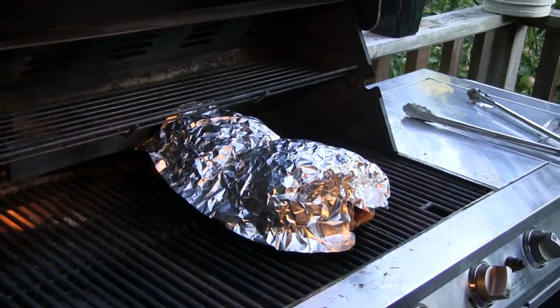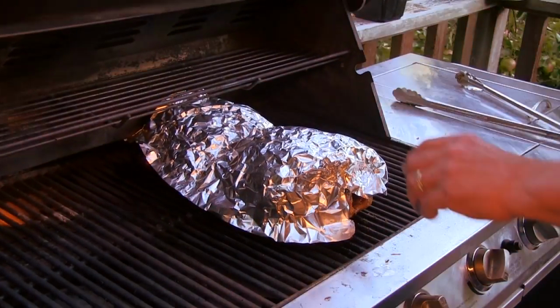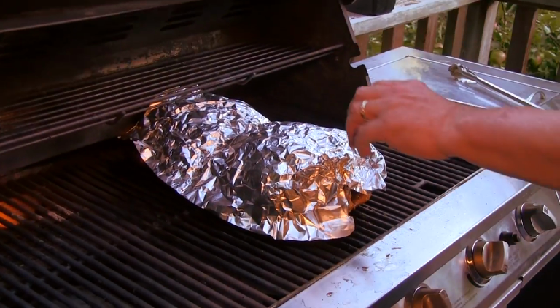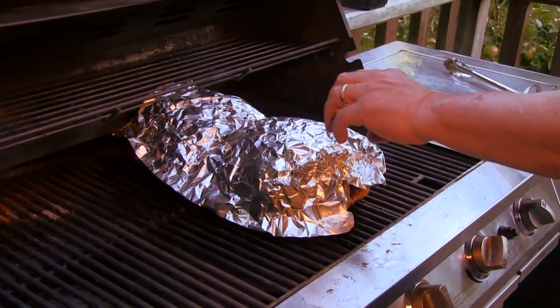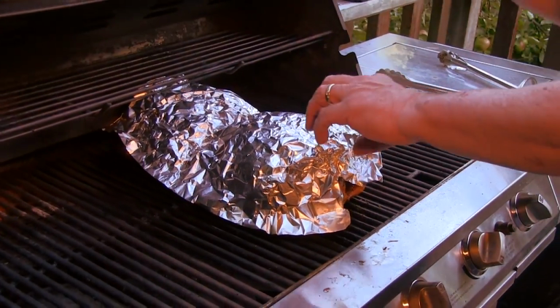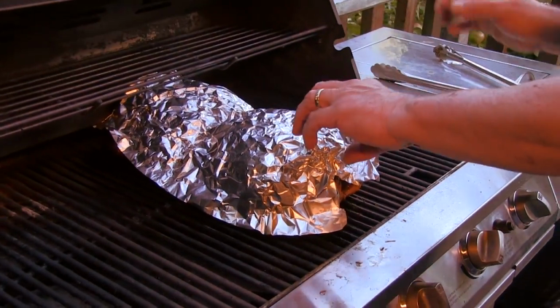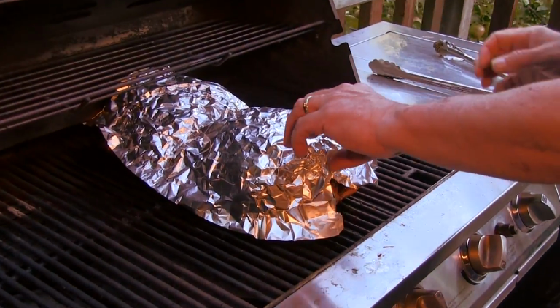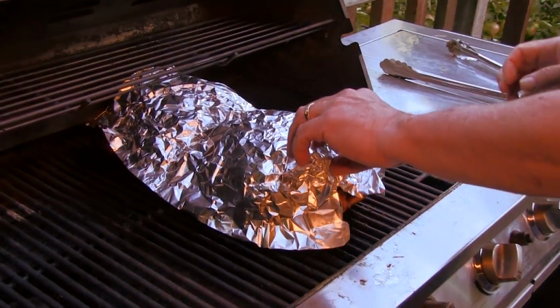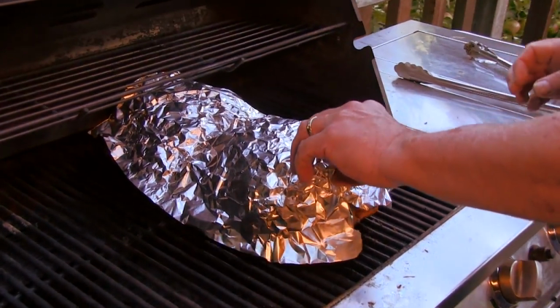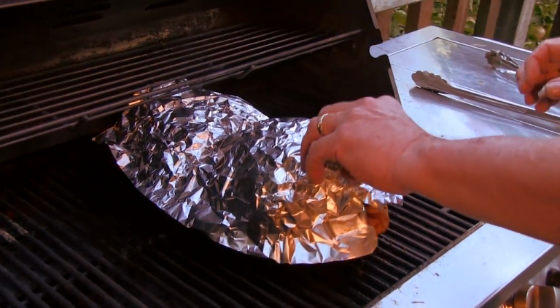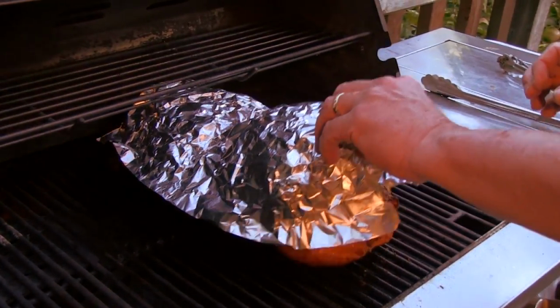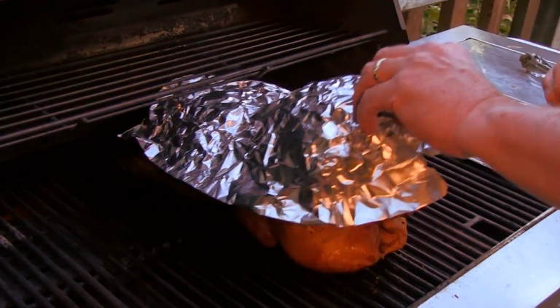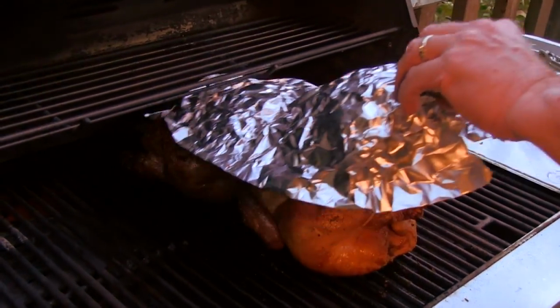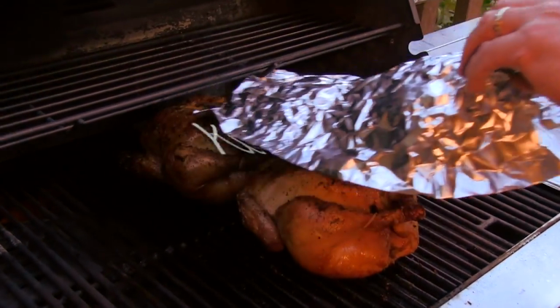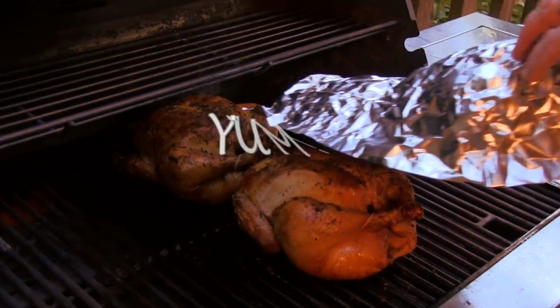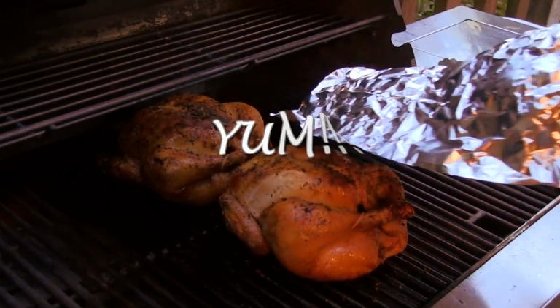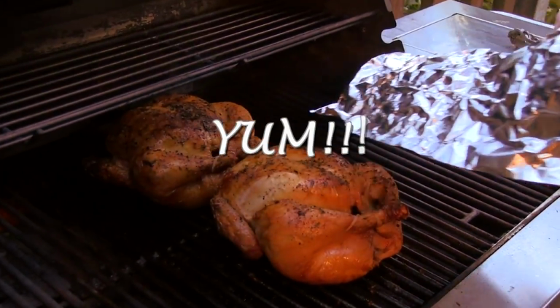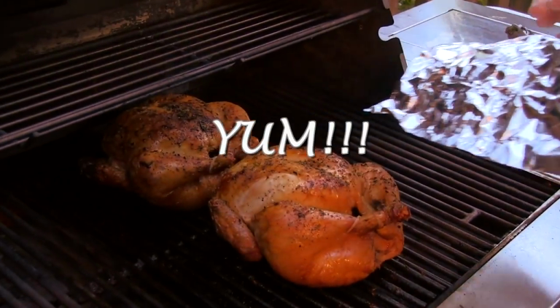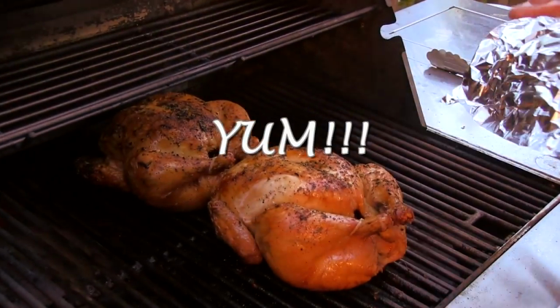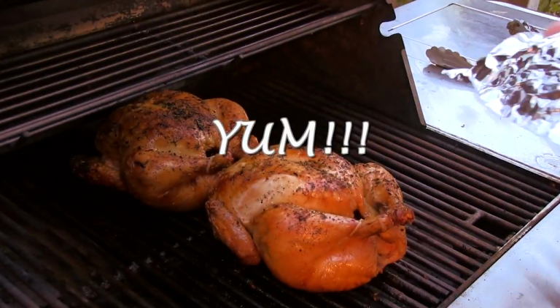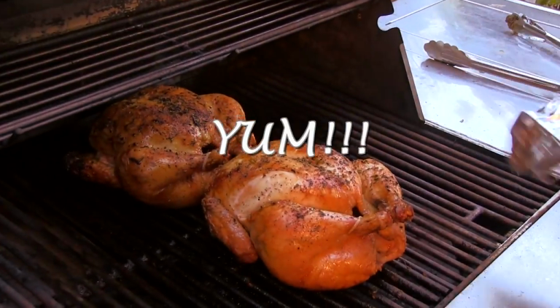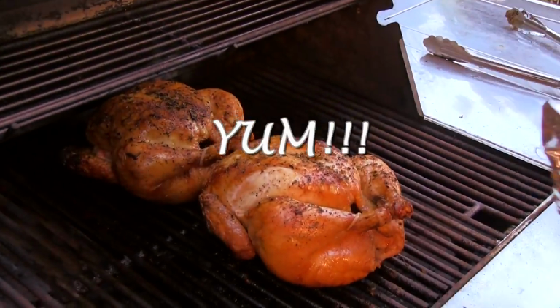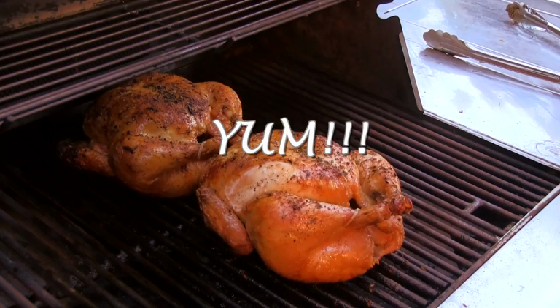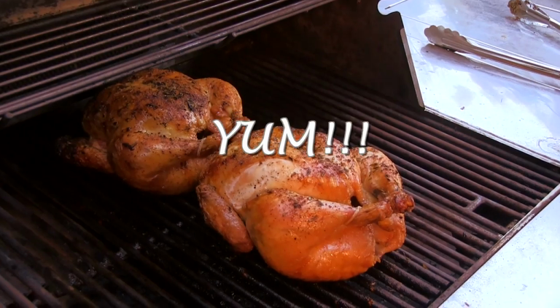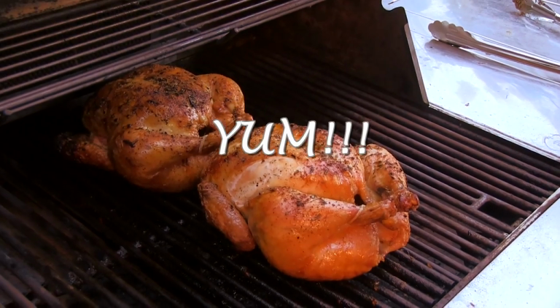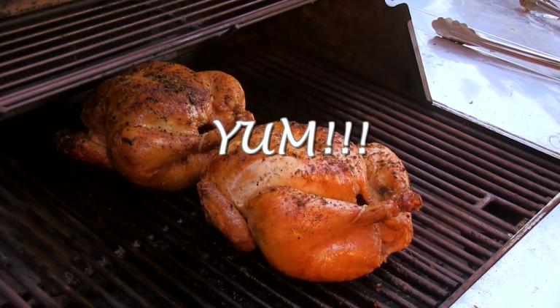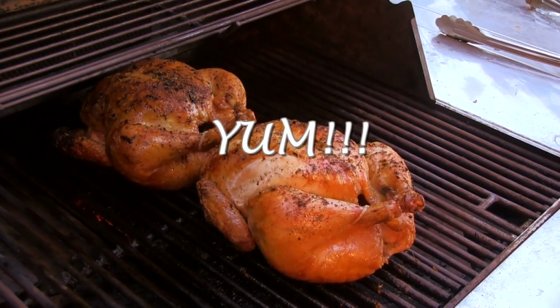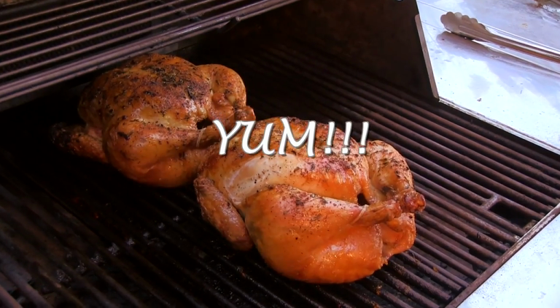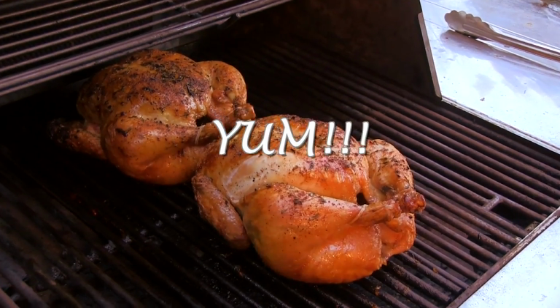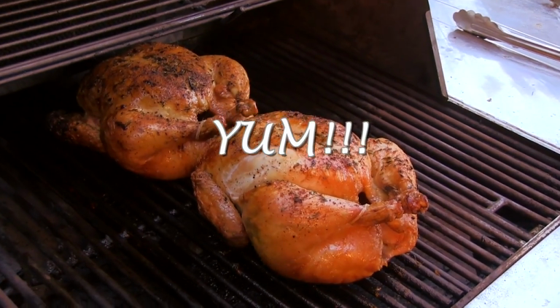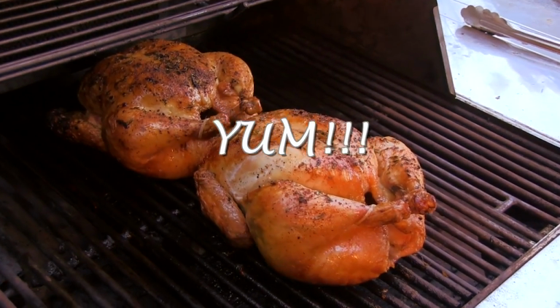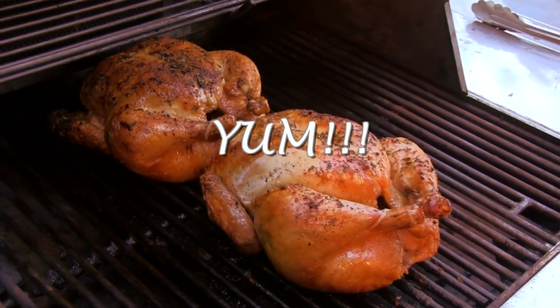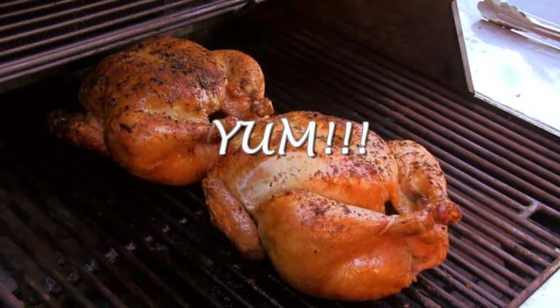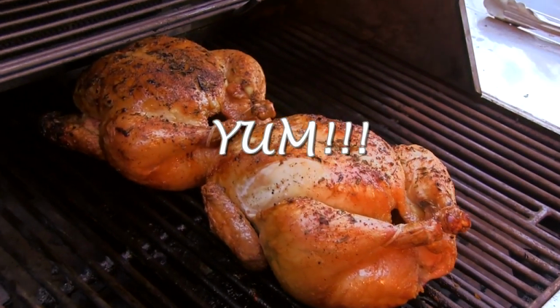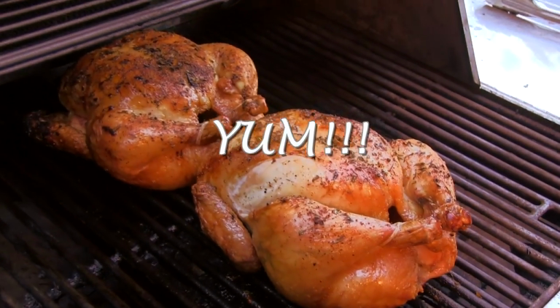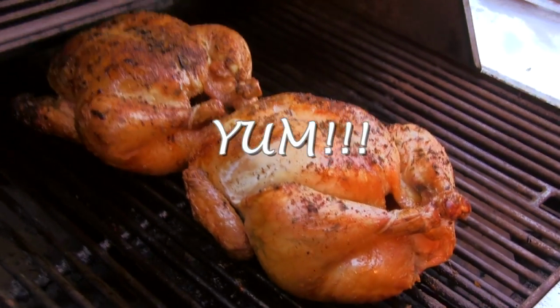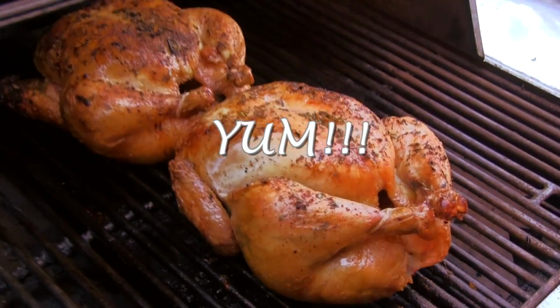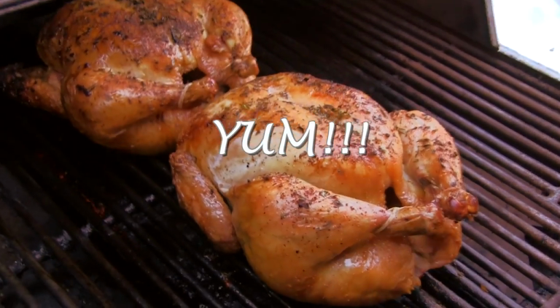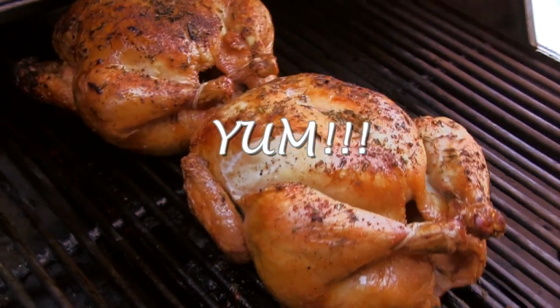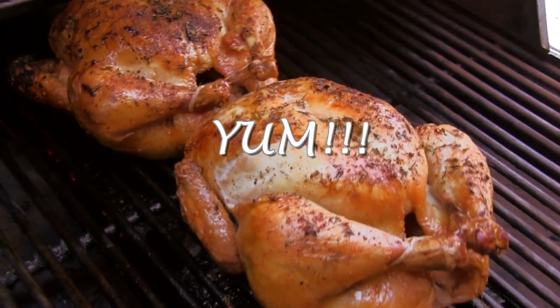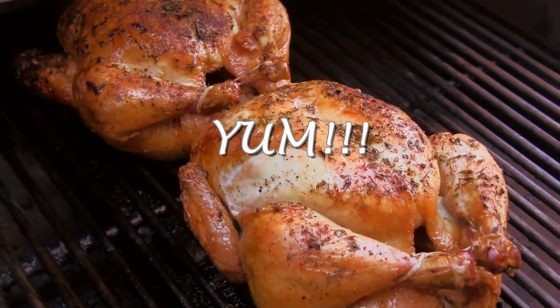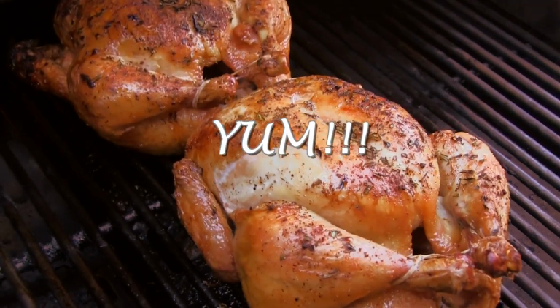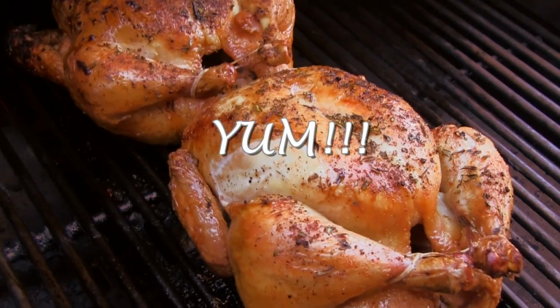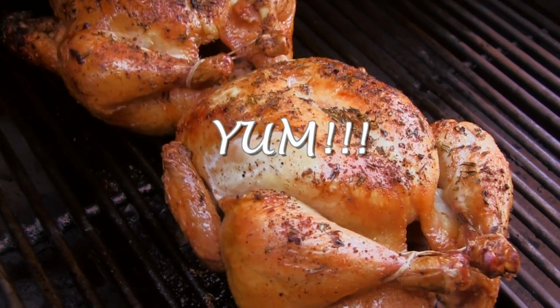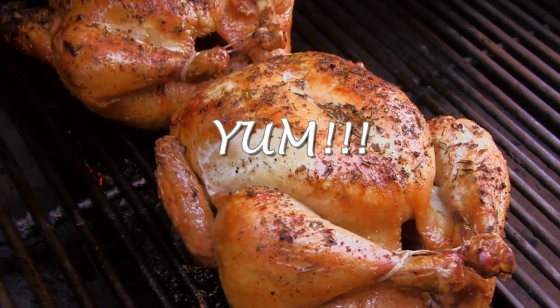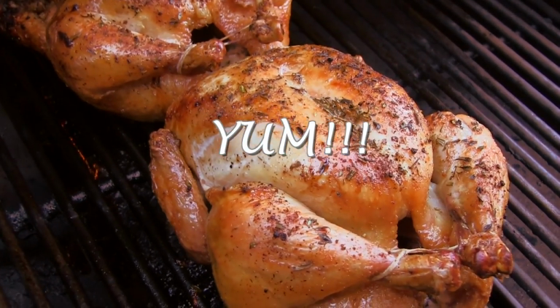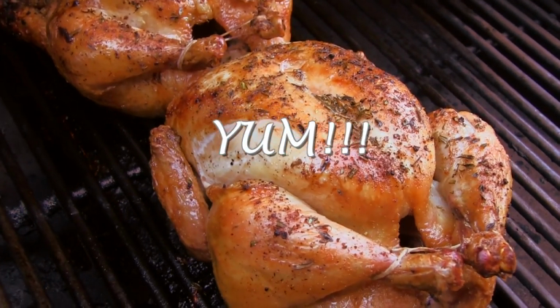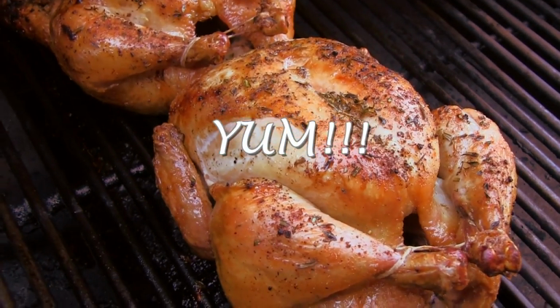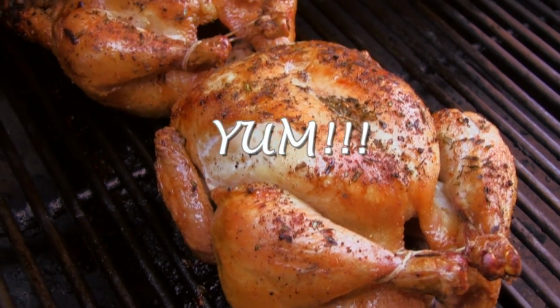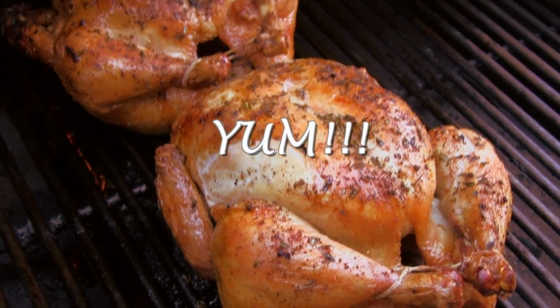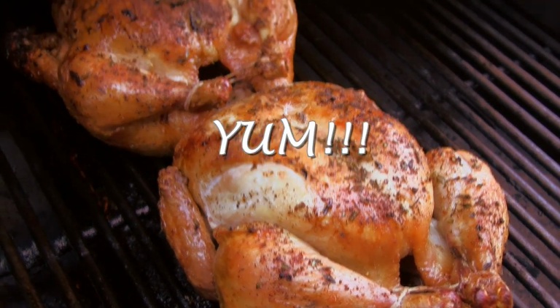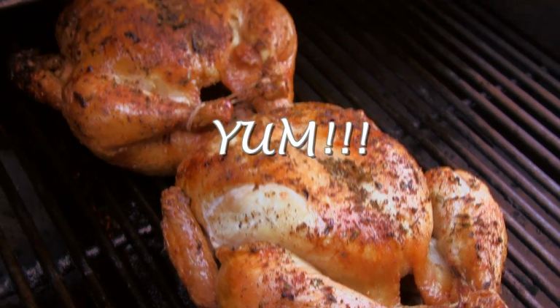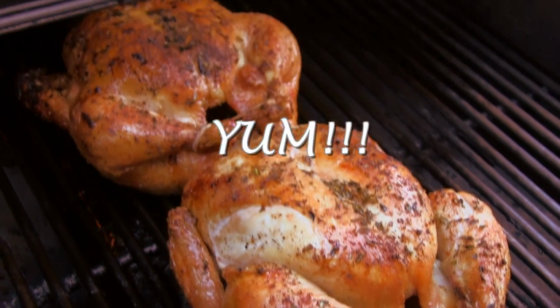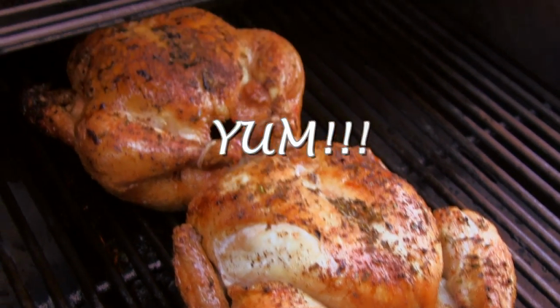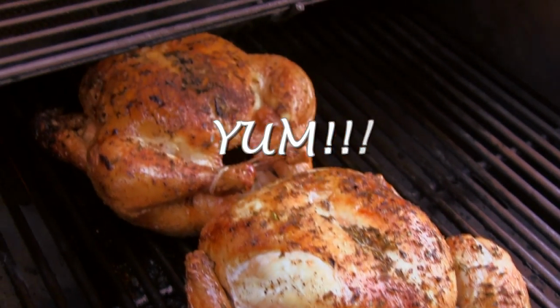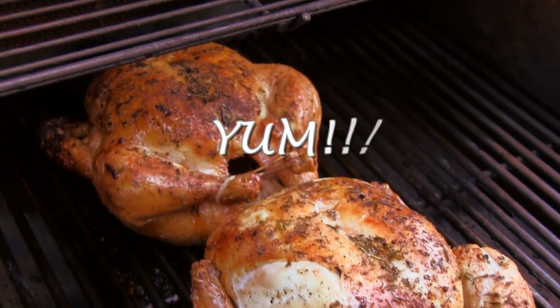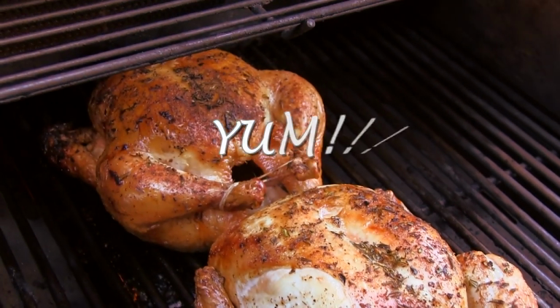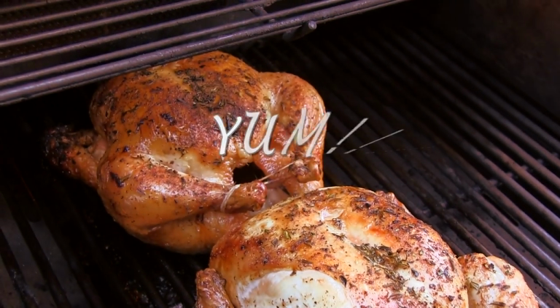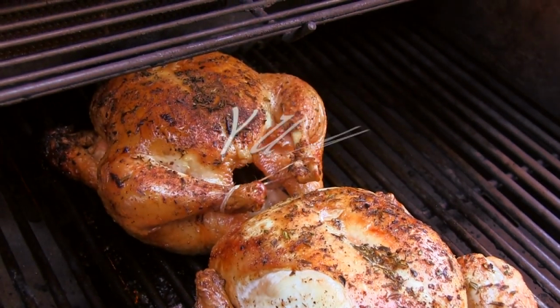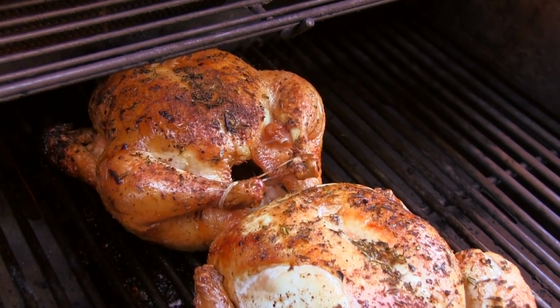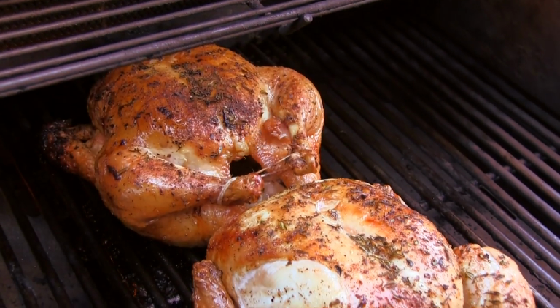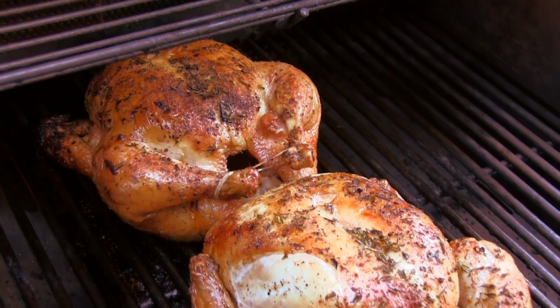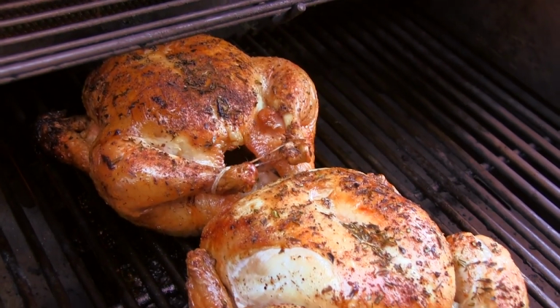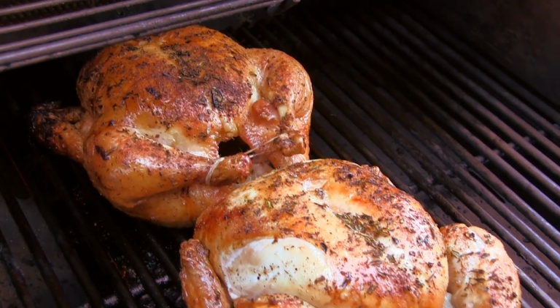When done, remove from the heat and let the chickens rest for ten minutes before carving so the juices can settle back into the meat.